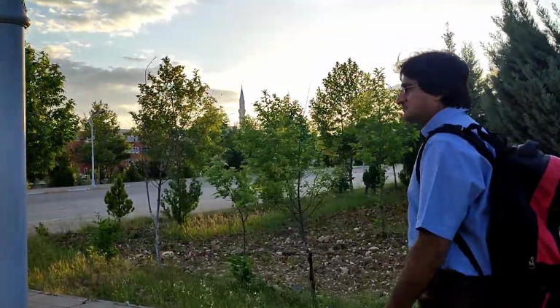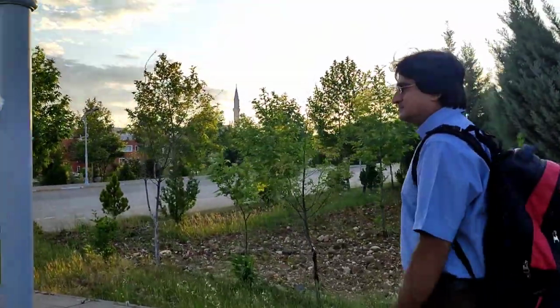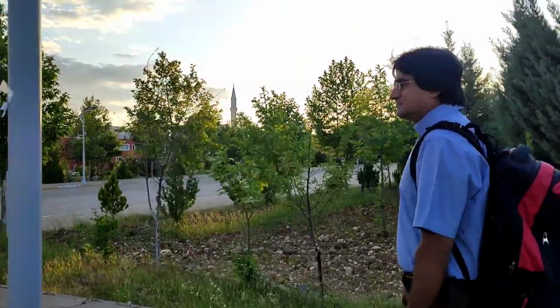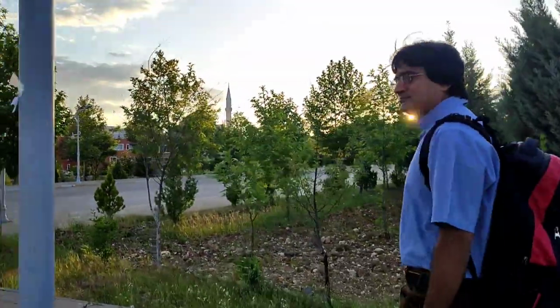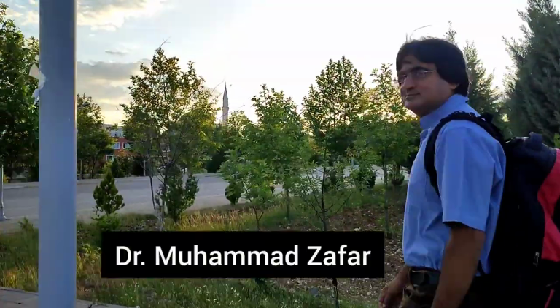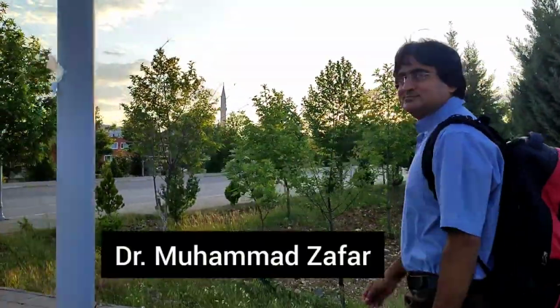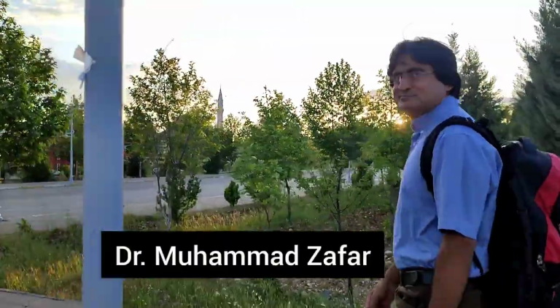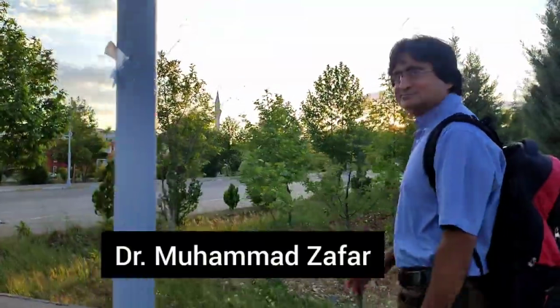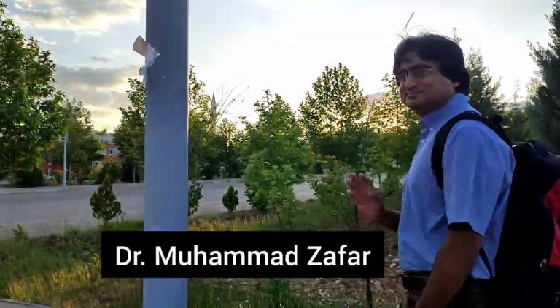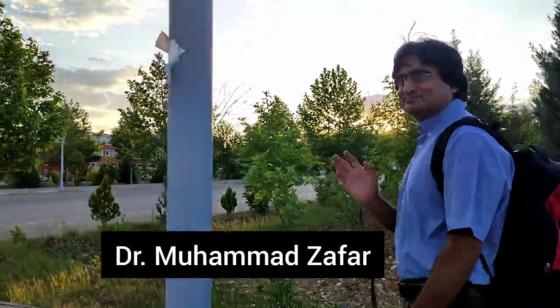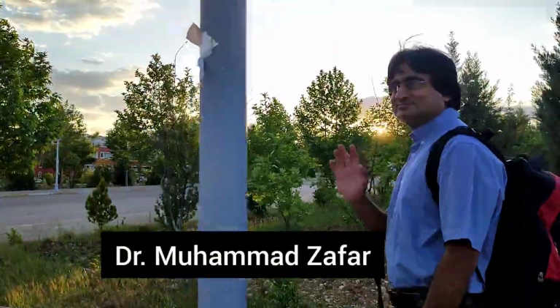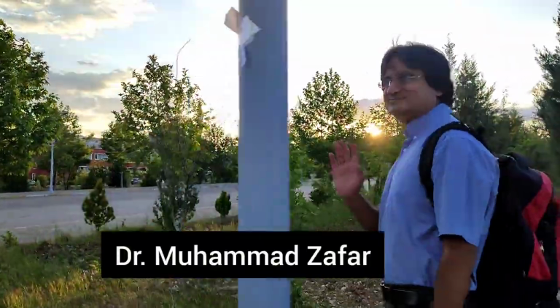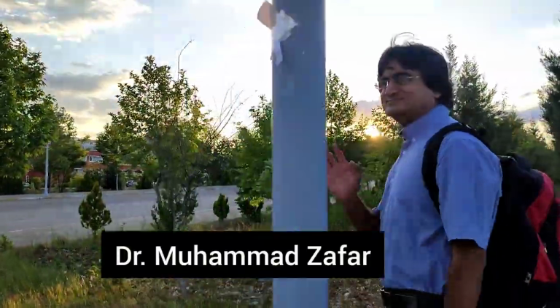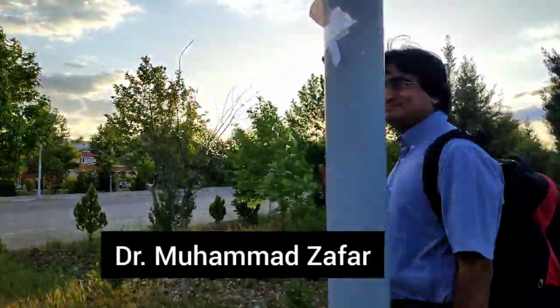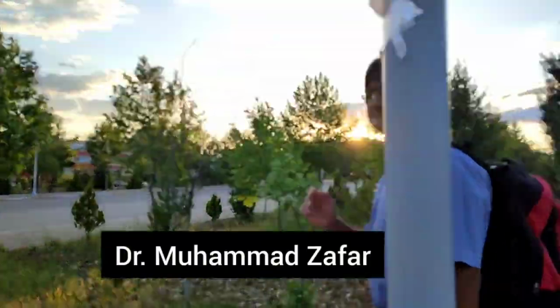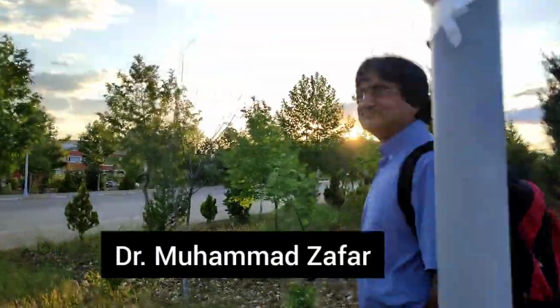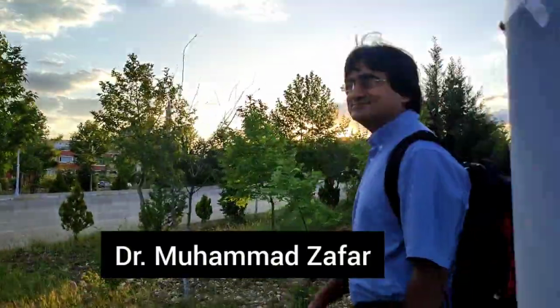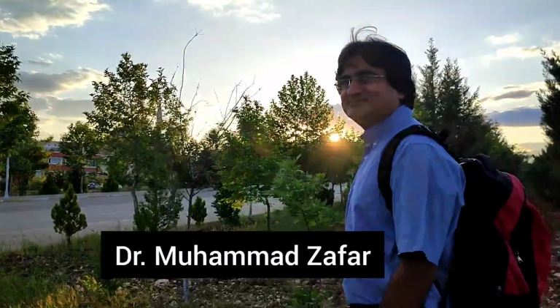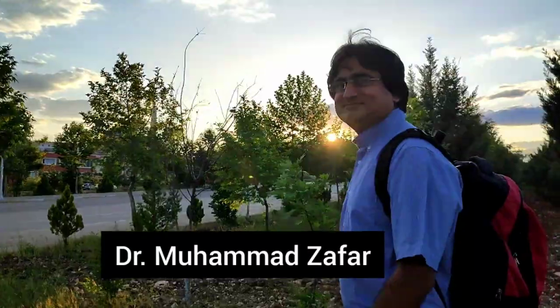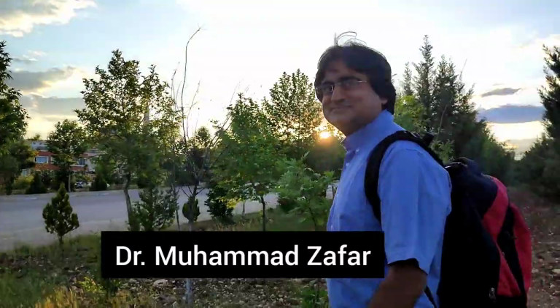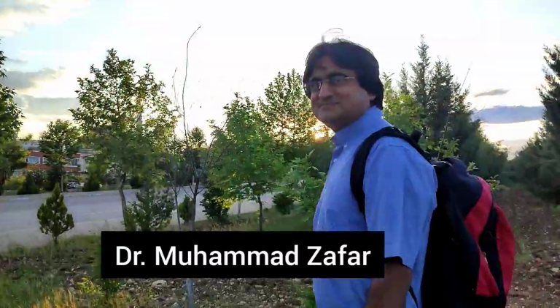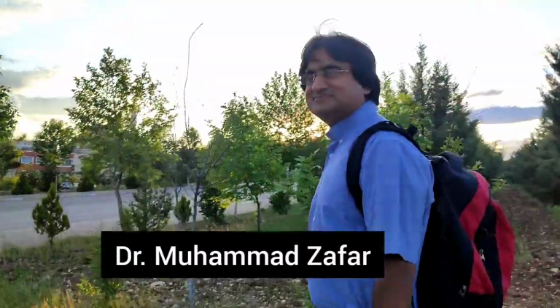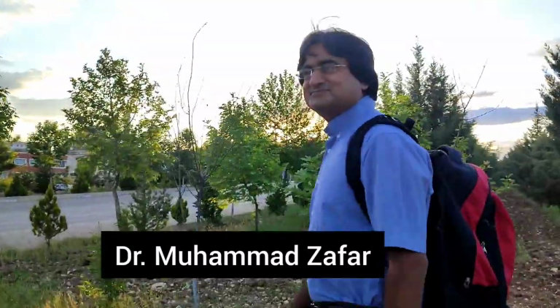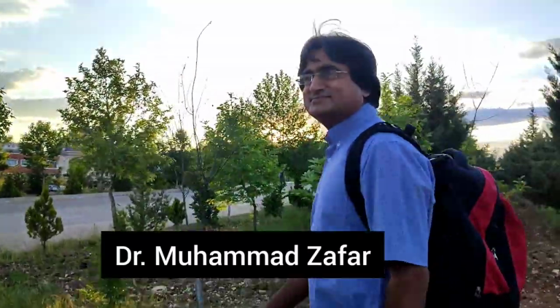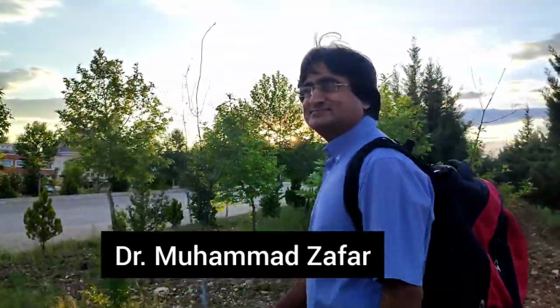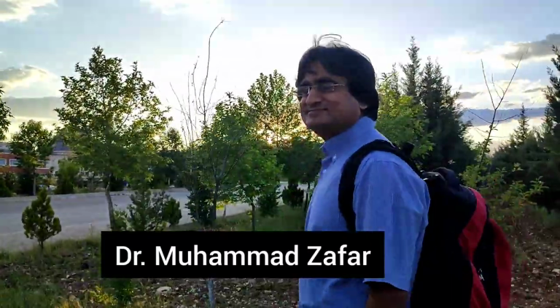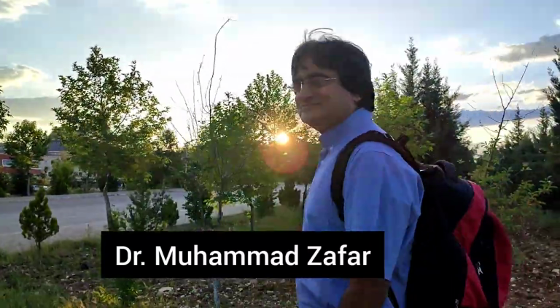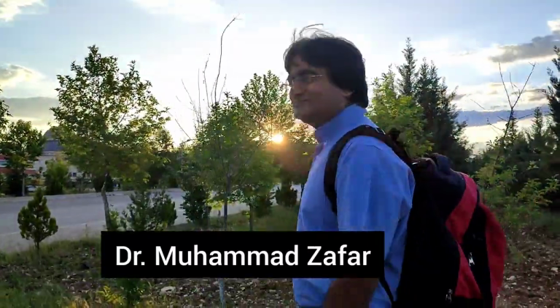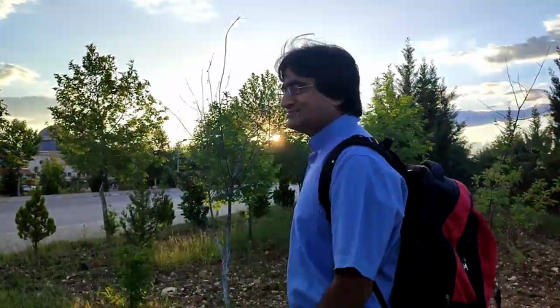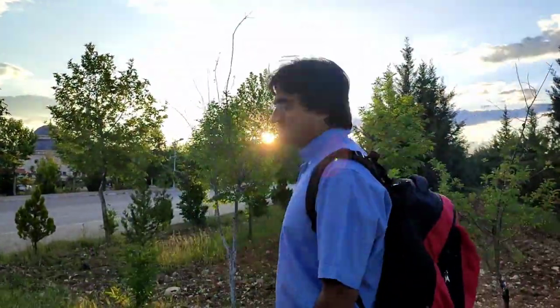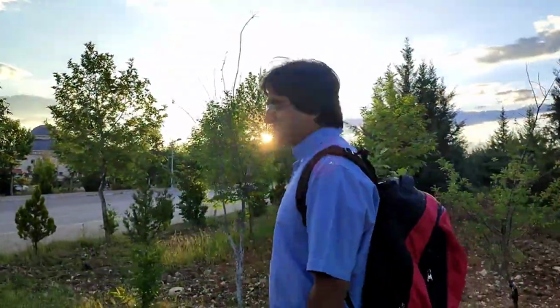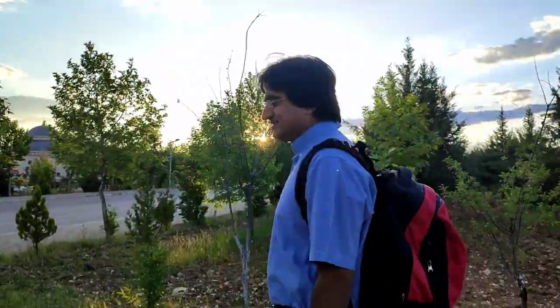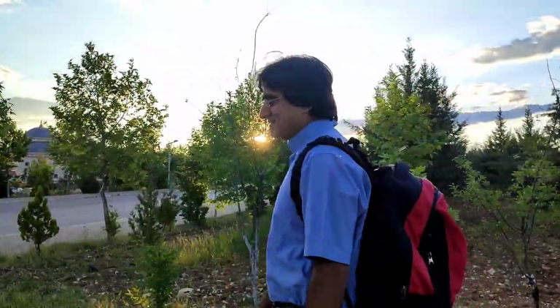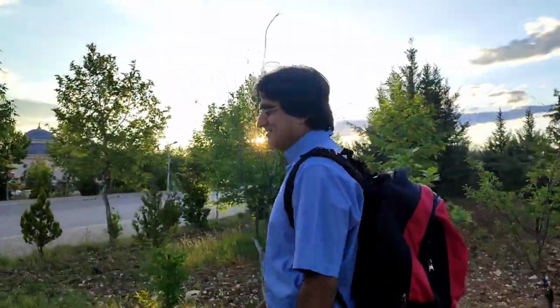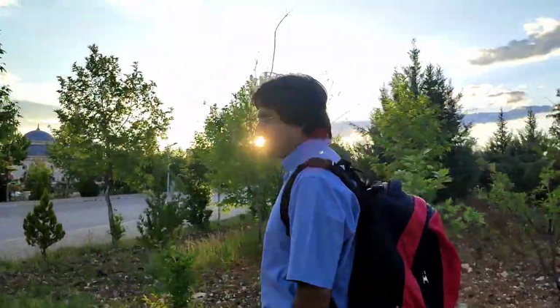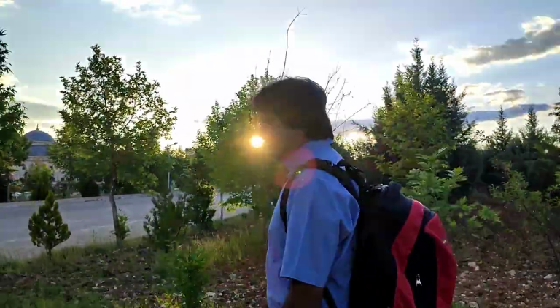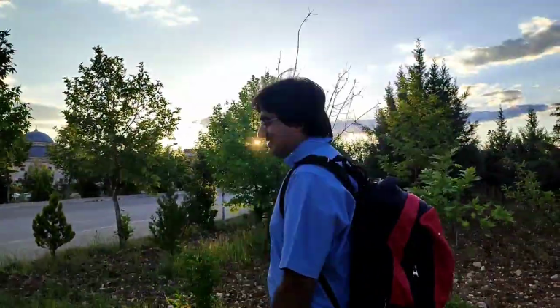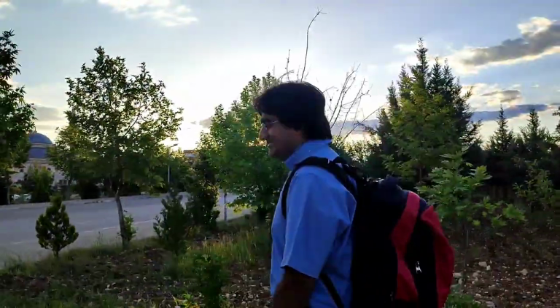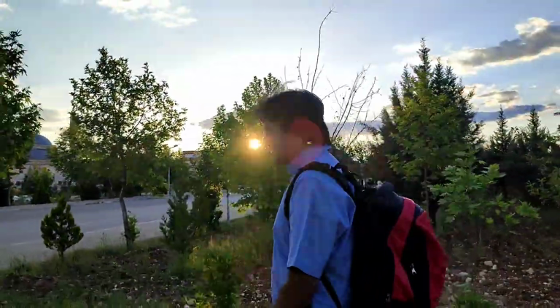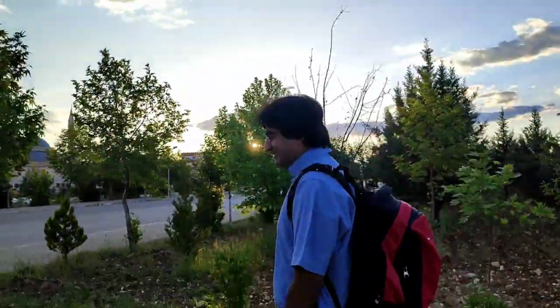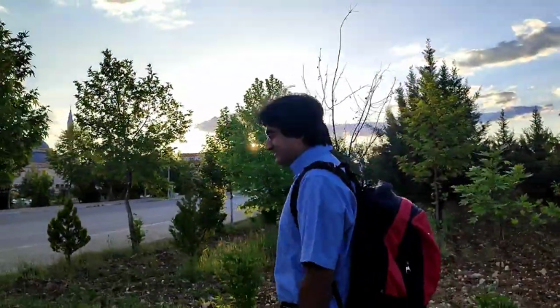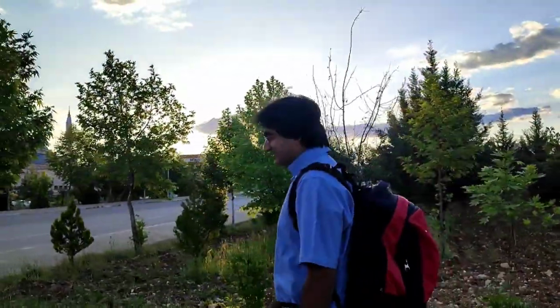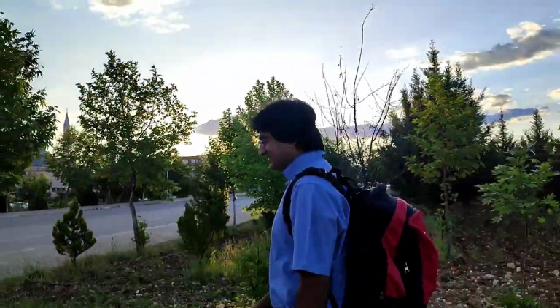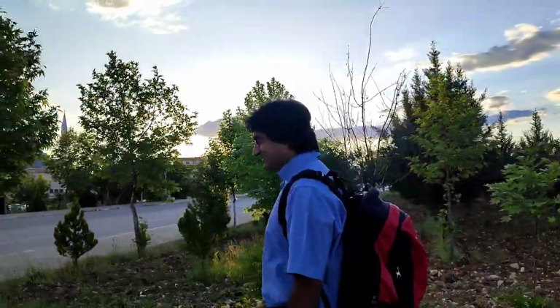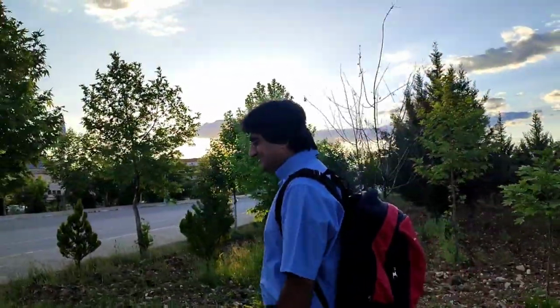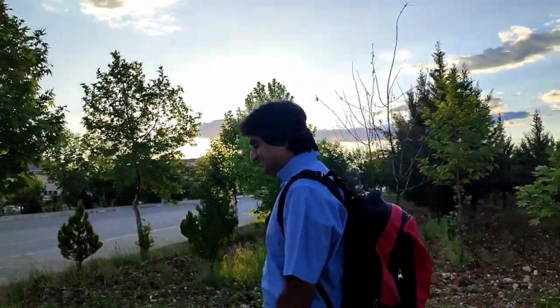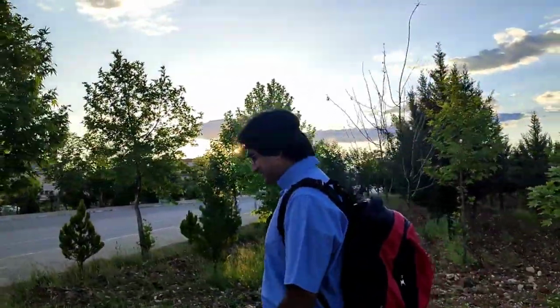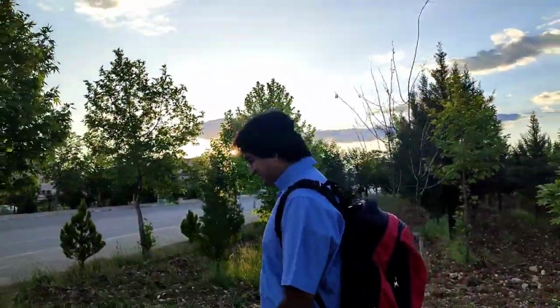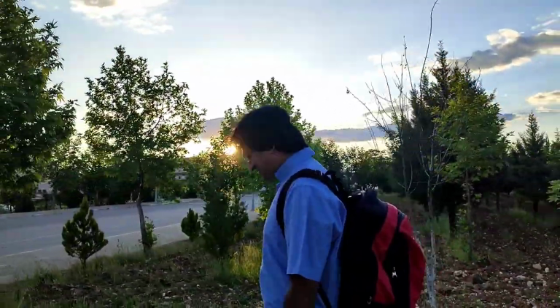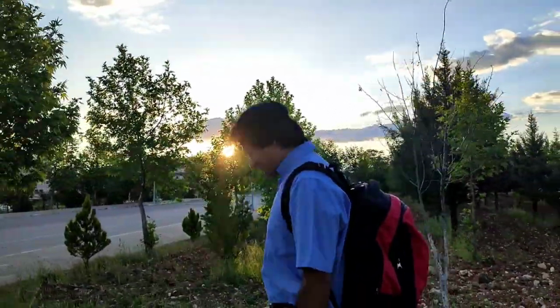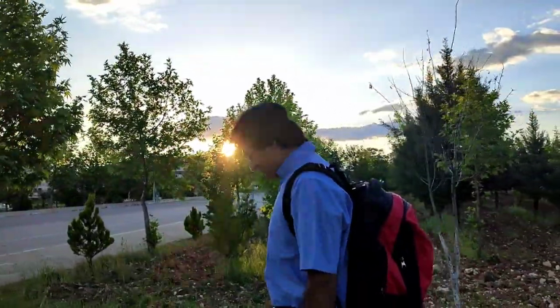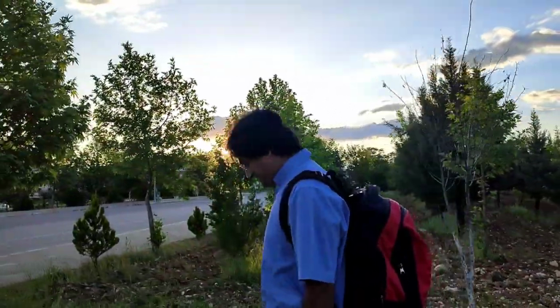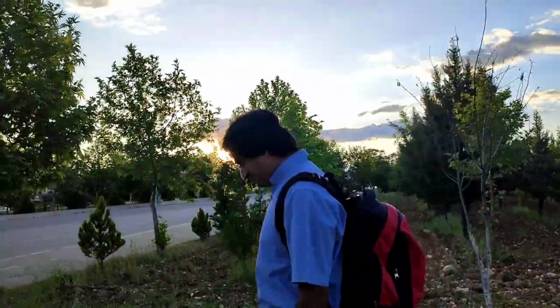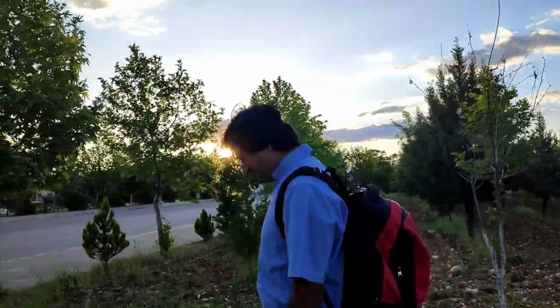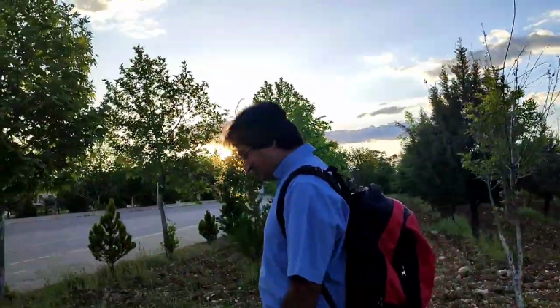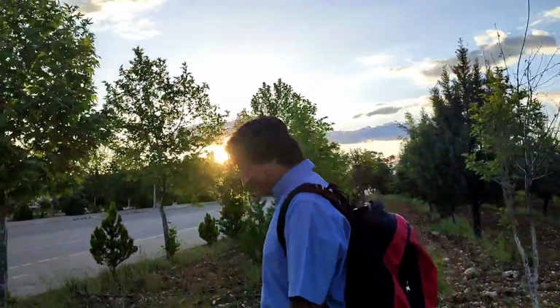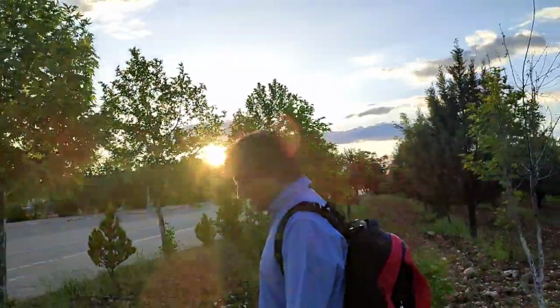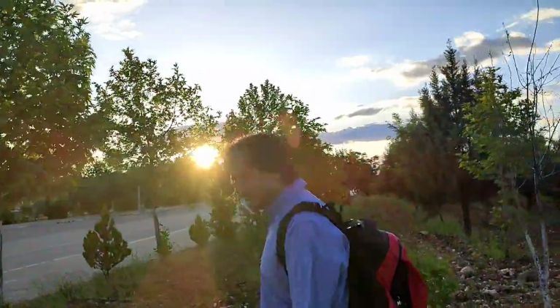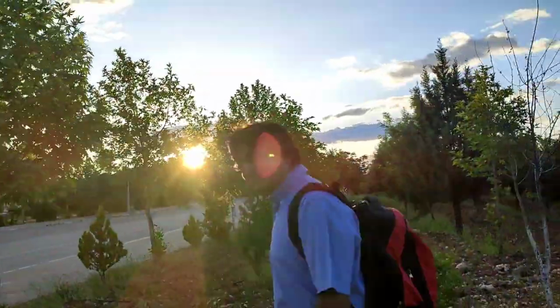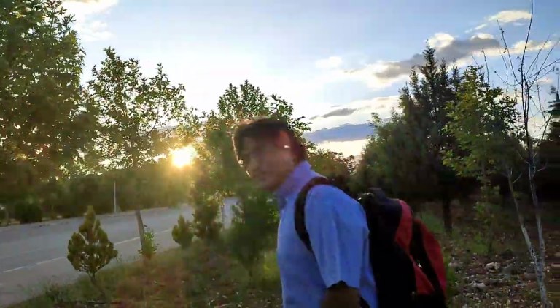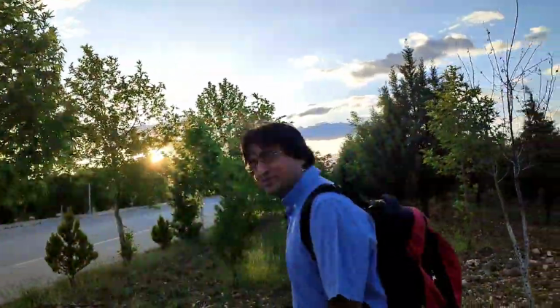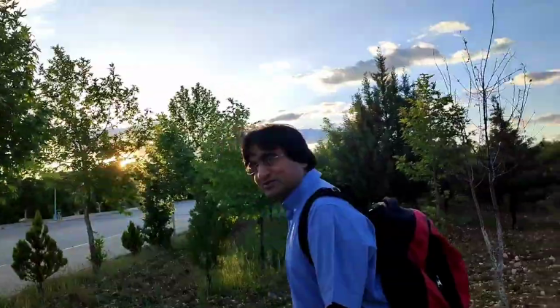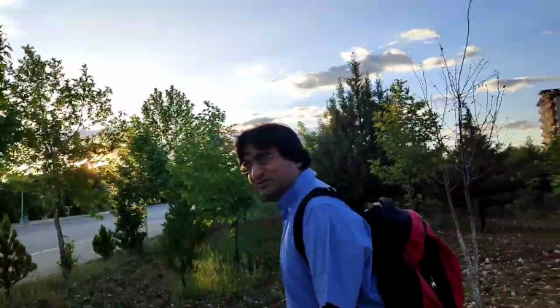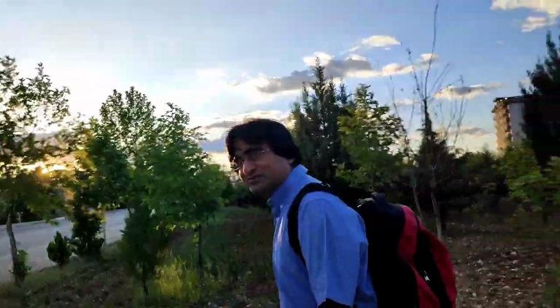Dr. Zafri is also with us. He is a well-known botanist from Pakistan and he is working on colon diversity.